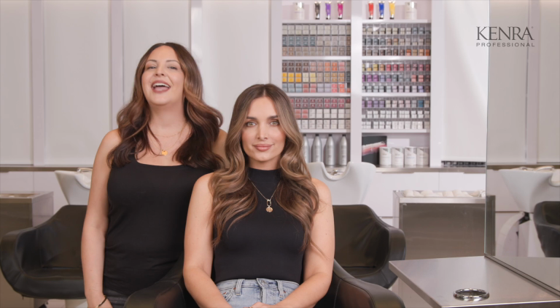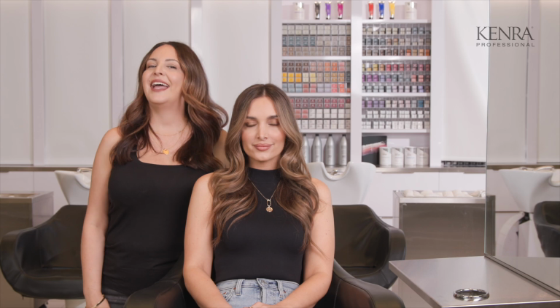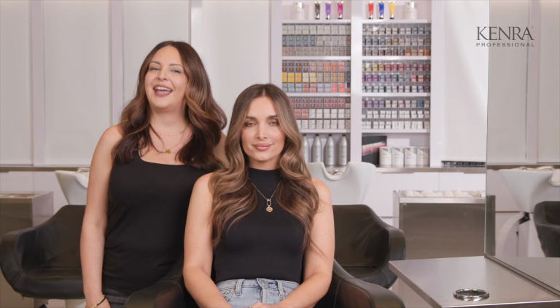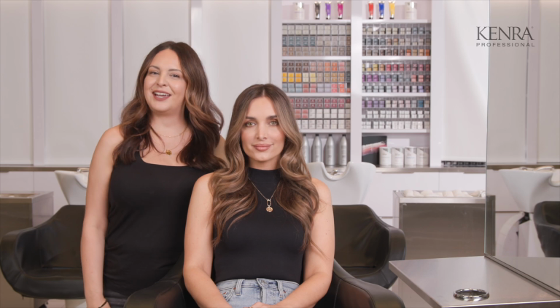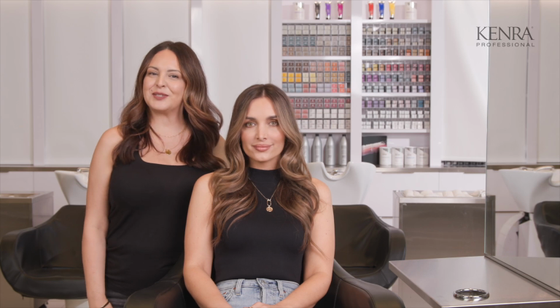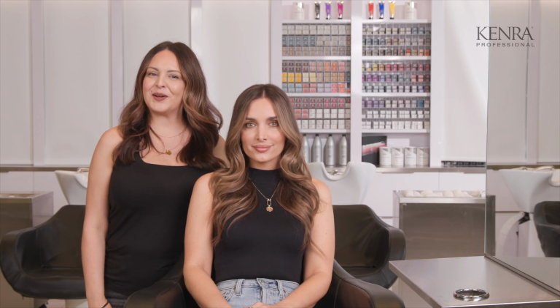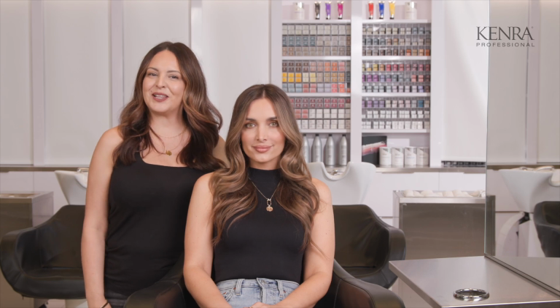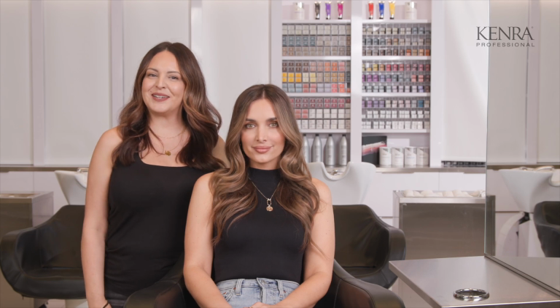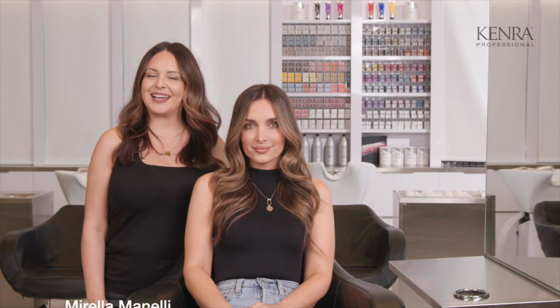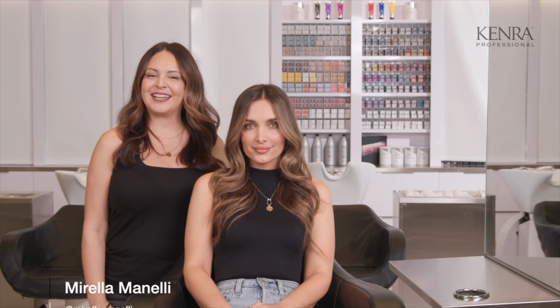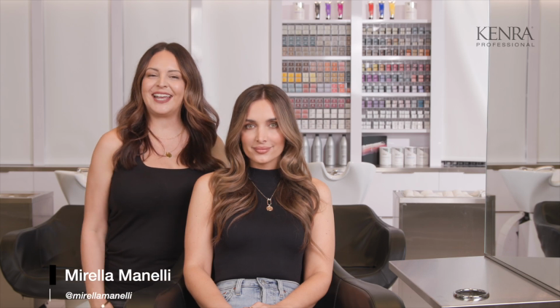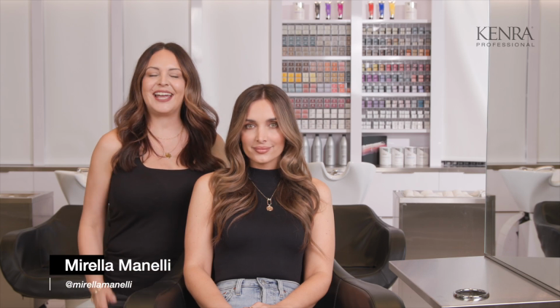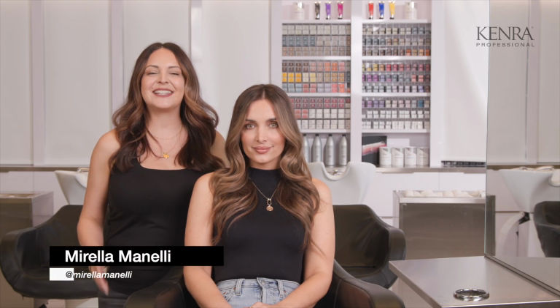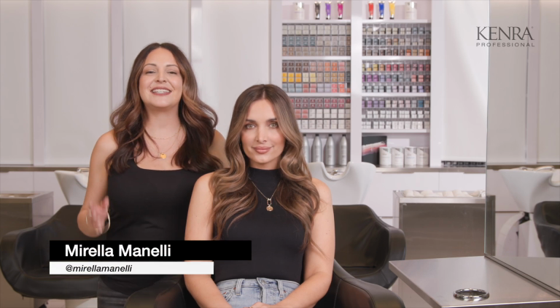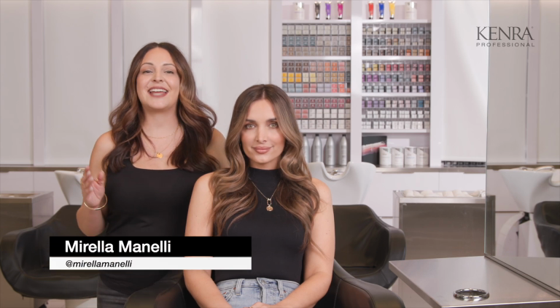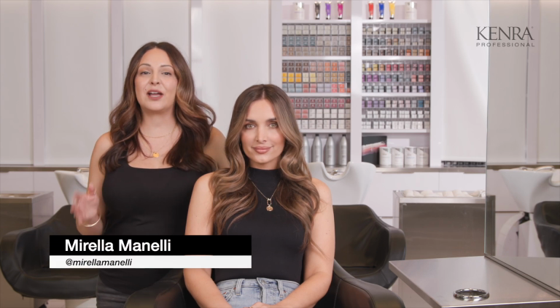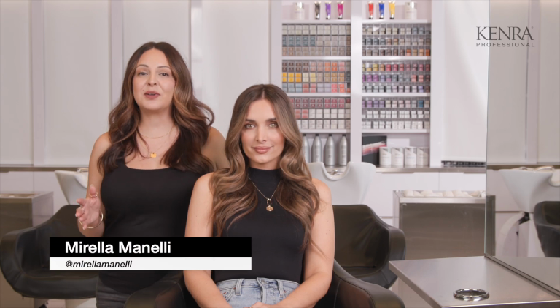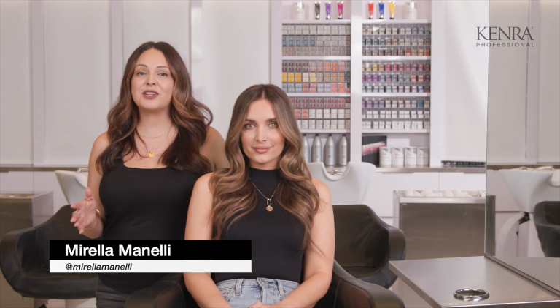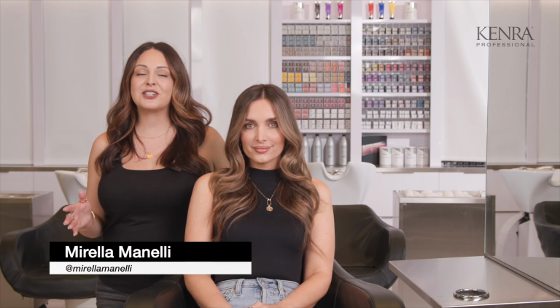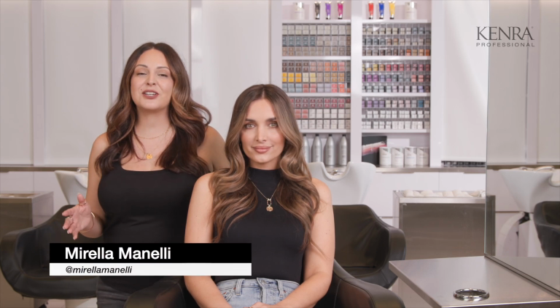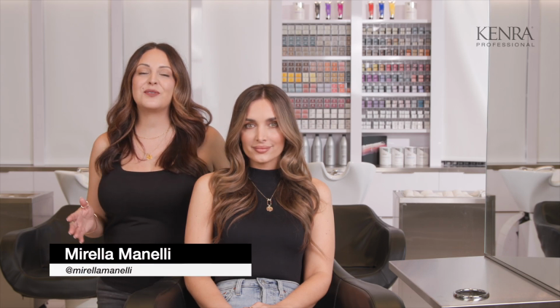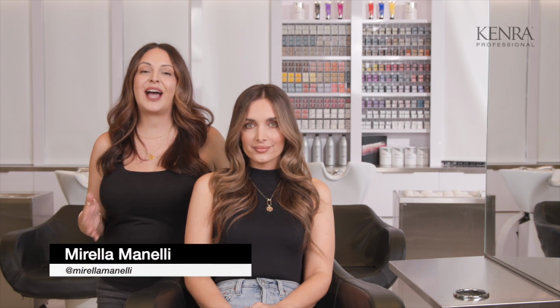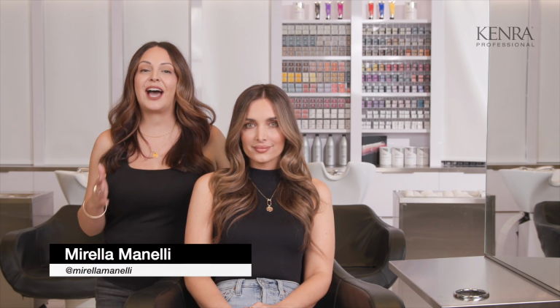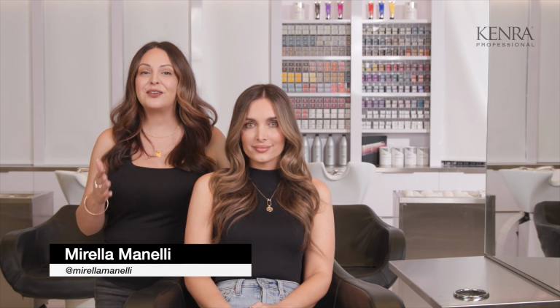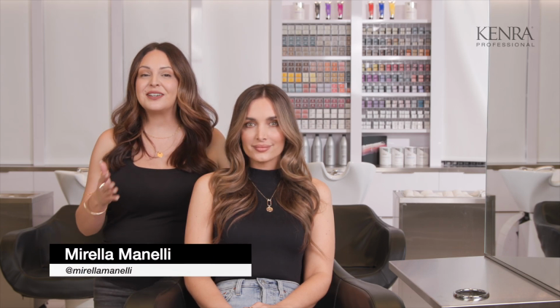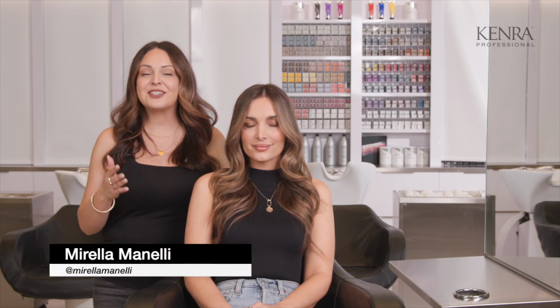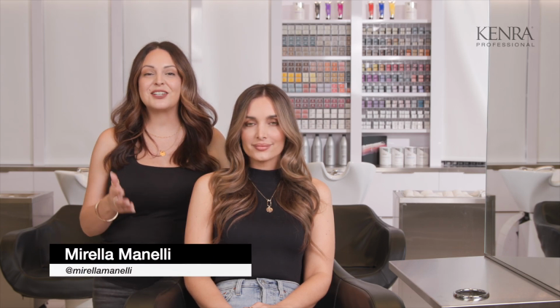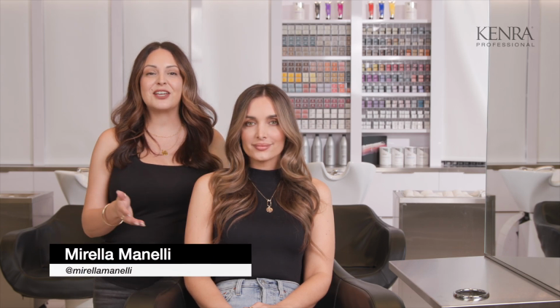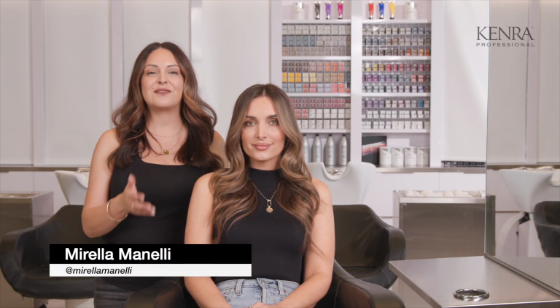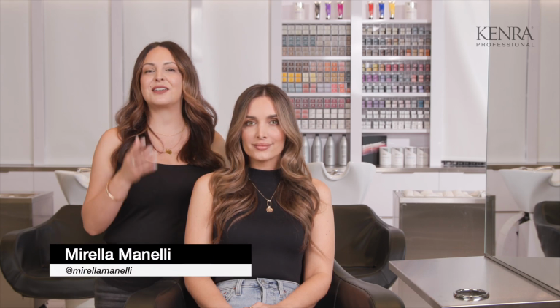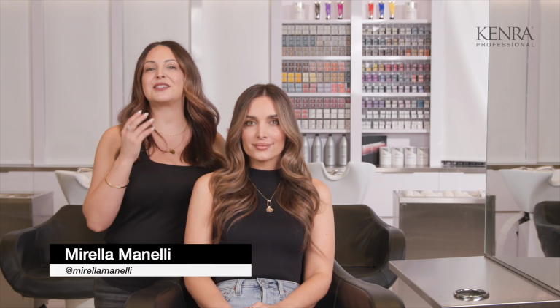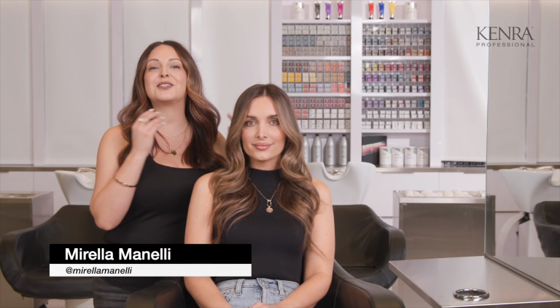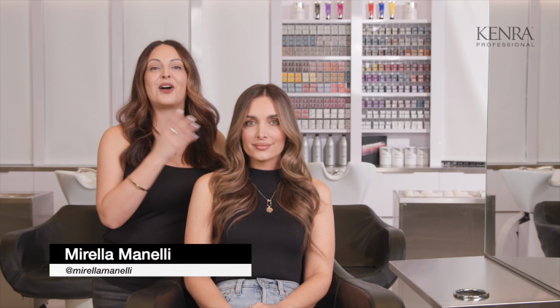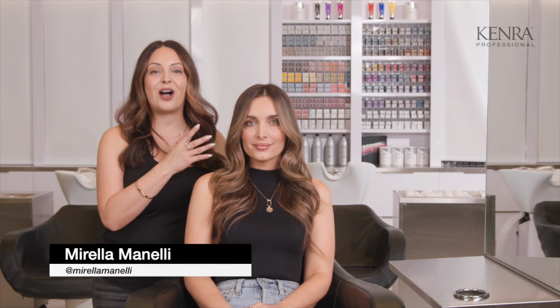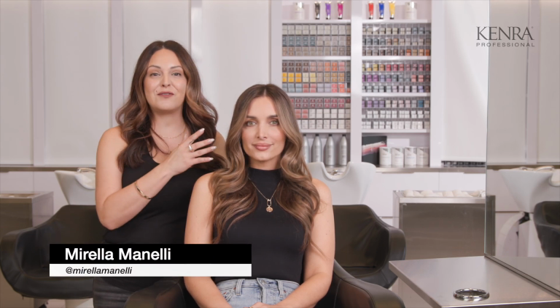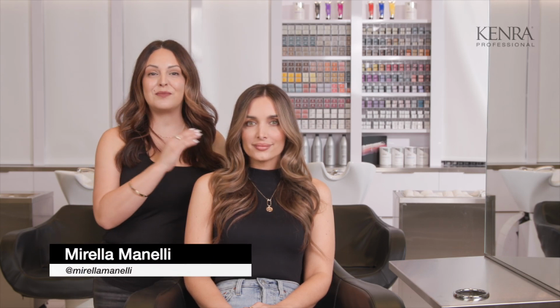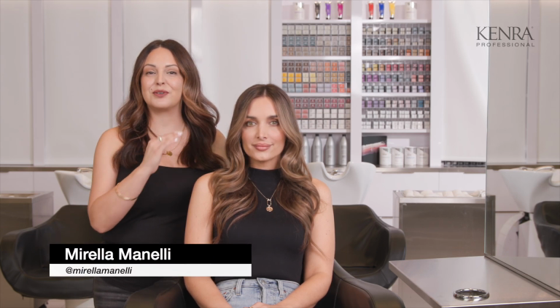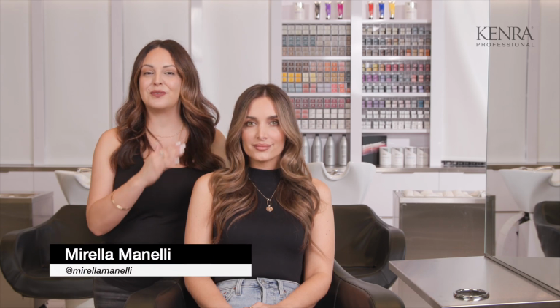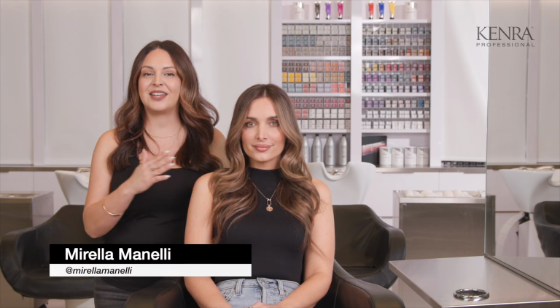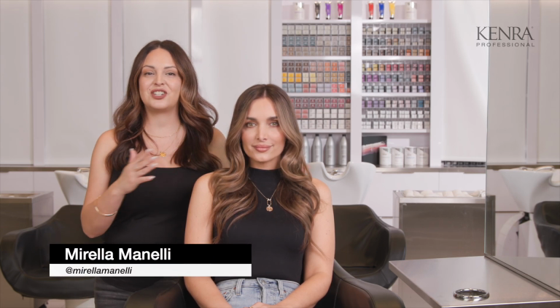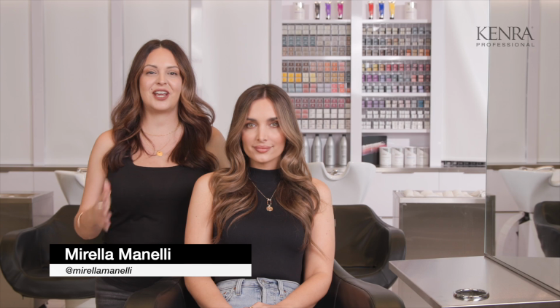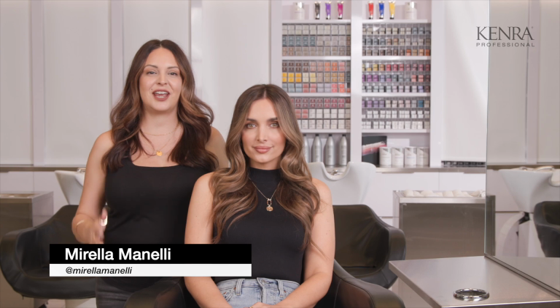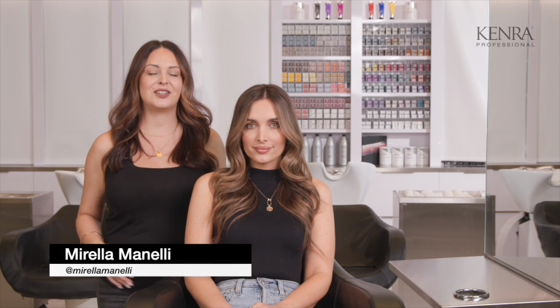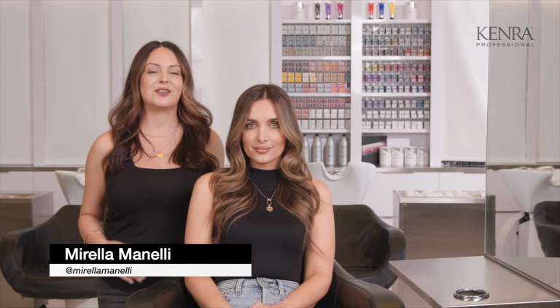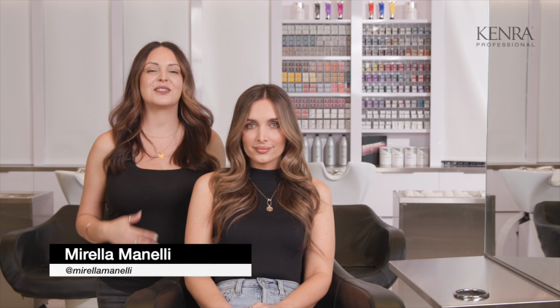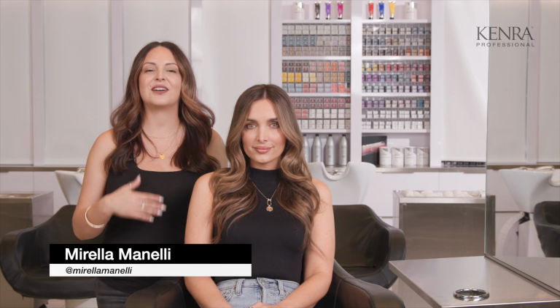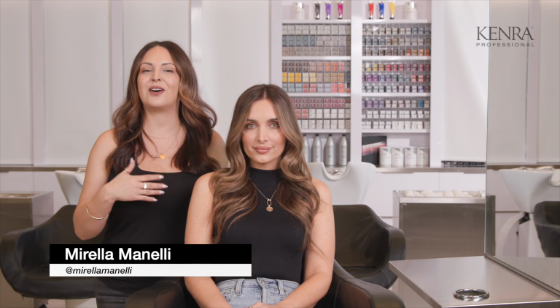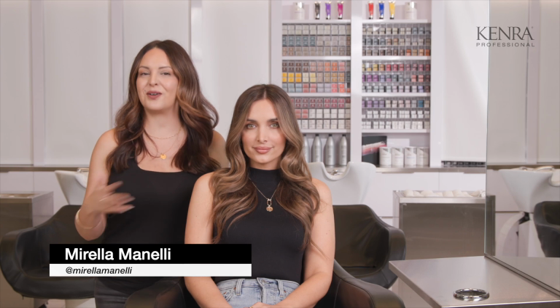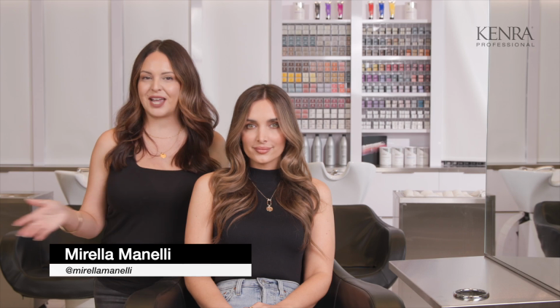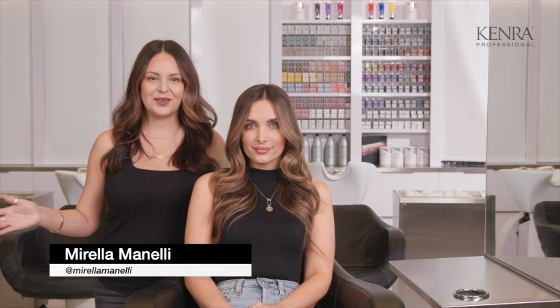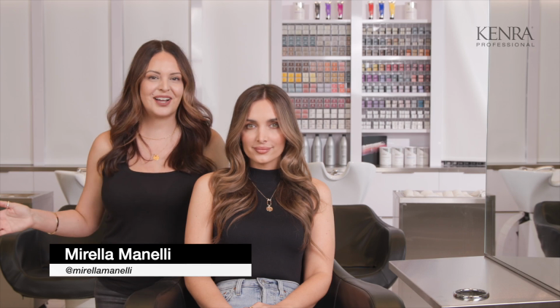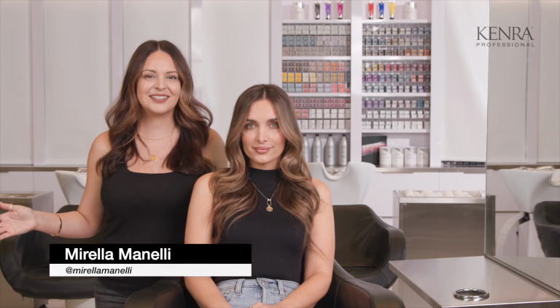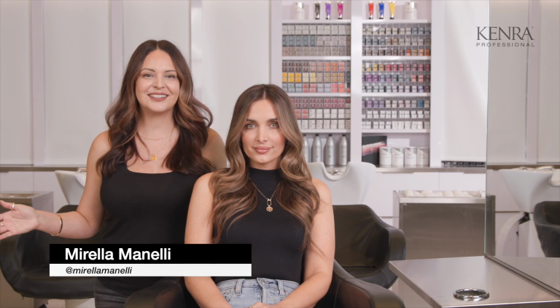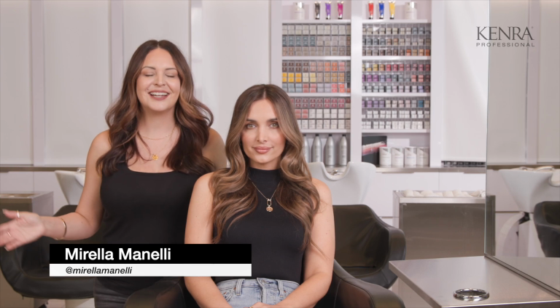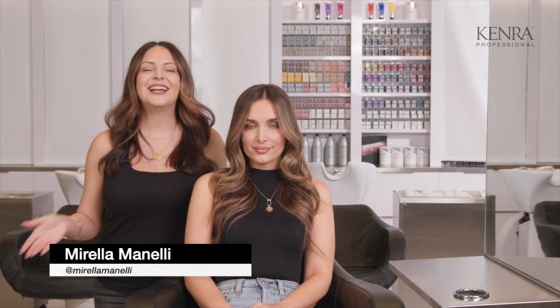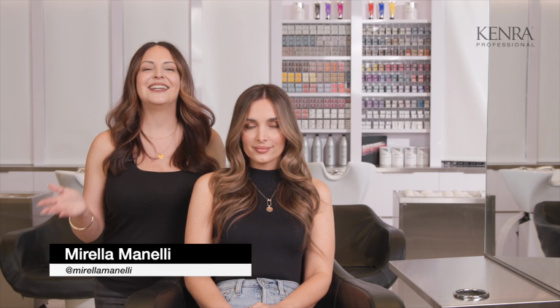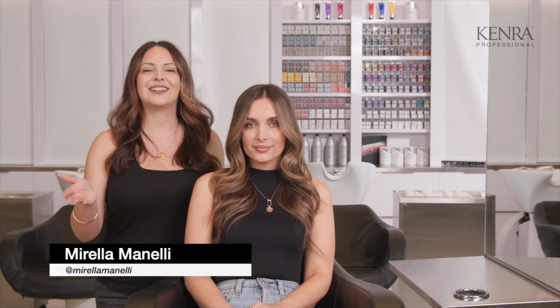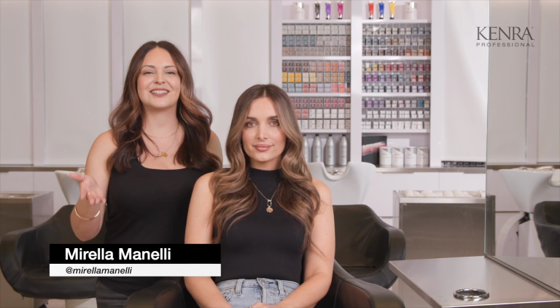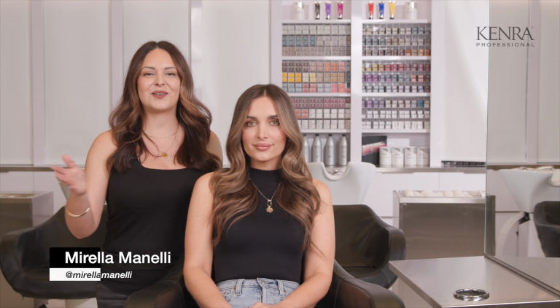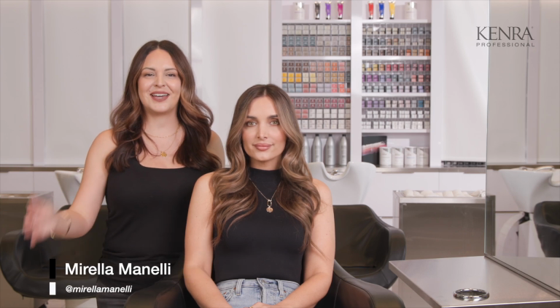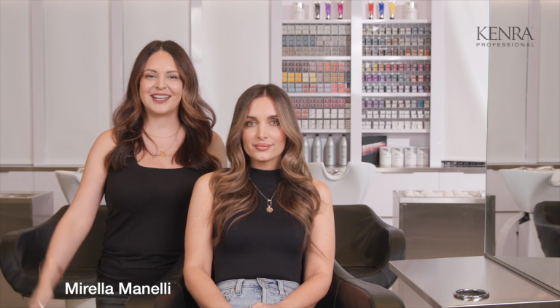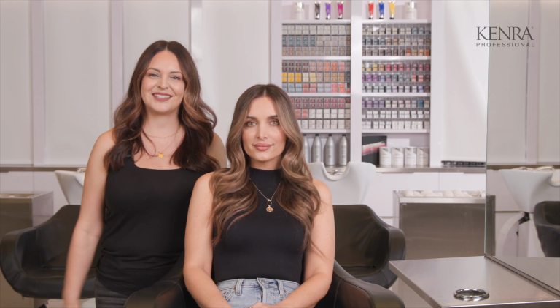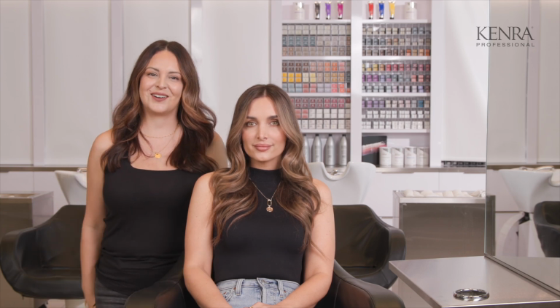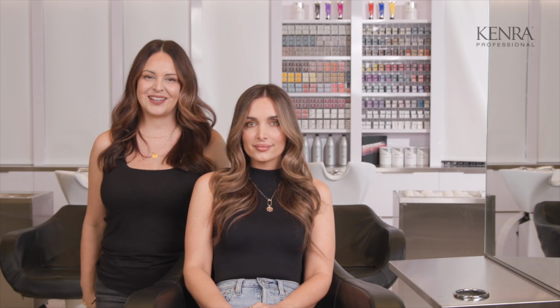Hey, it's Marilla Minnelli, and today I'm going to show you how to achieve this toffee brunette shade using all Kenra color. Now let's go ahead and get started.